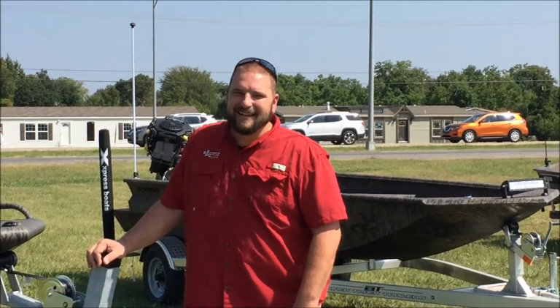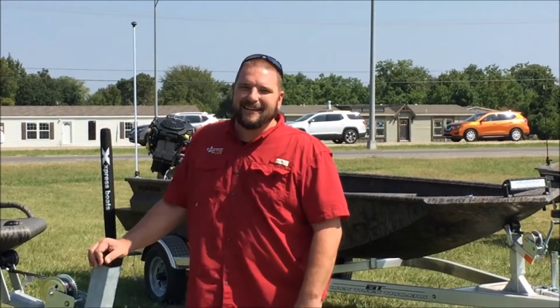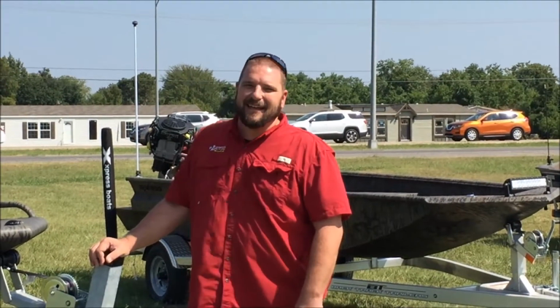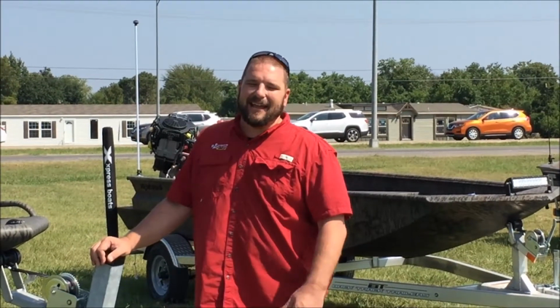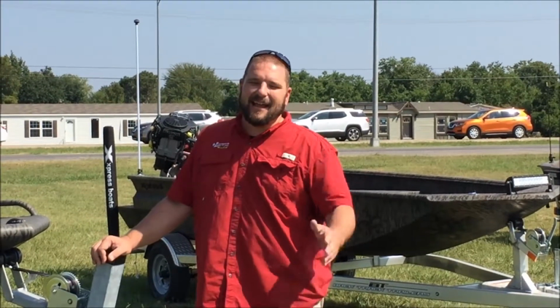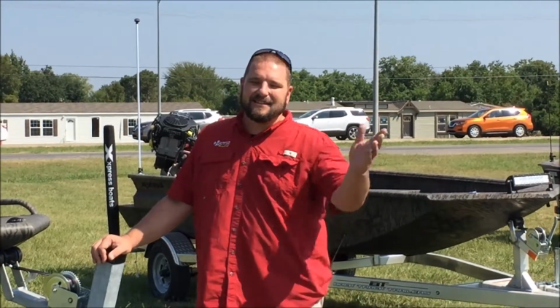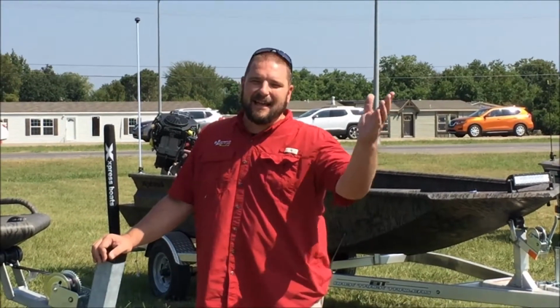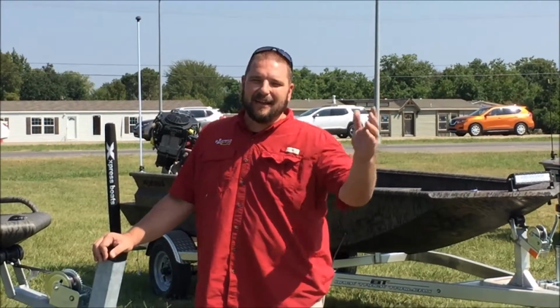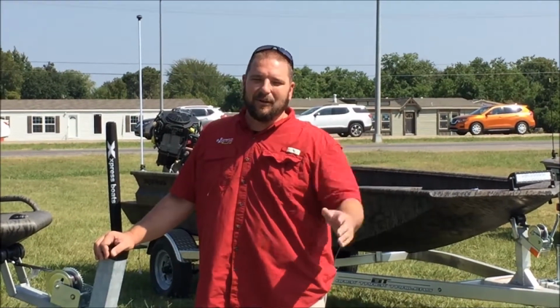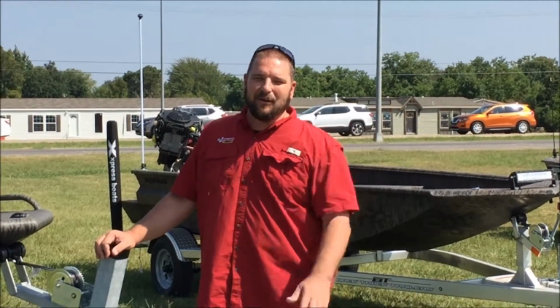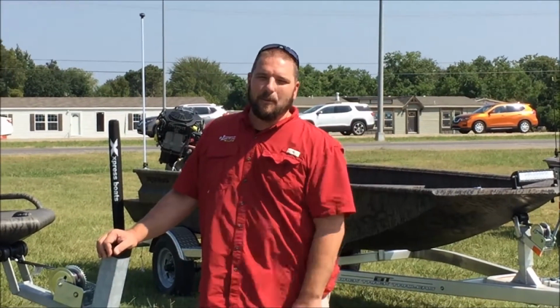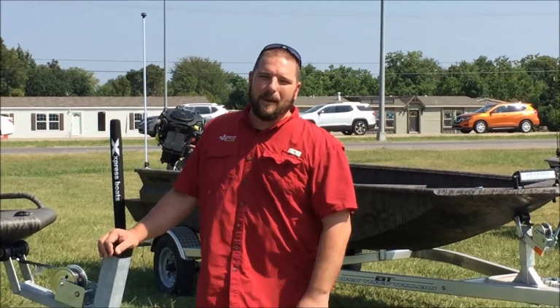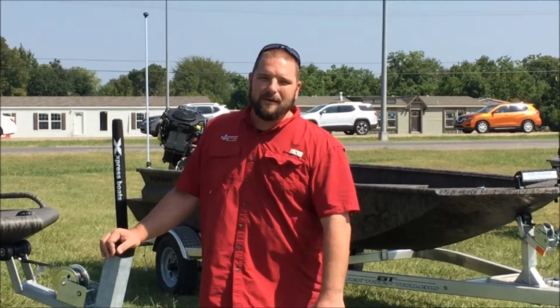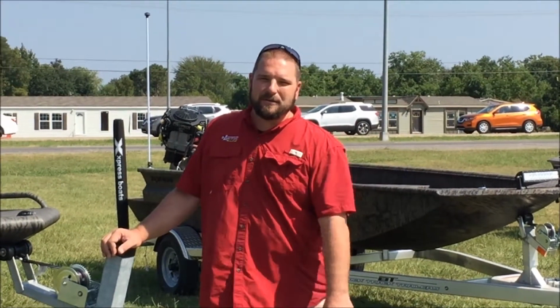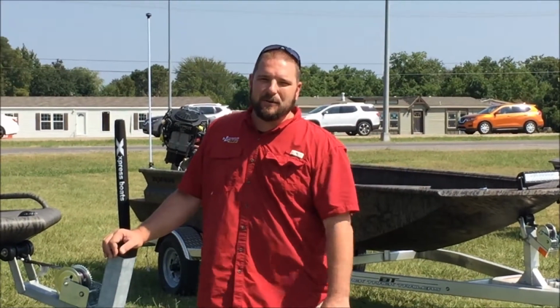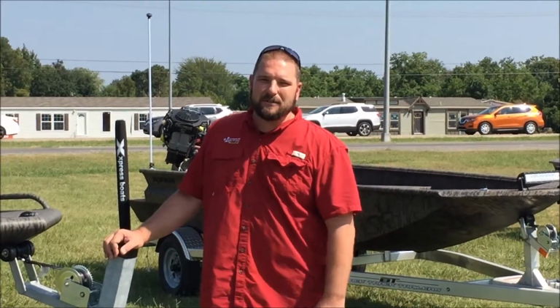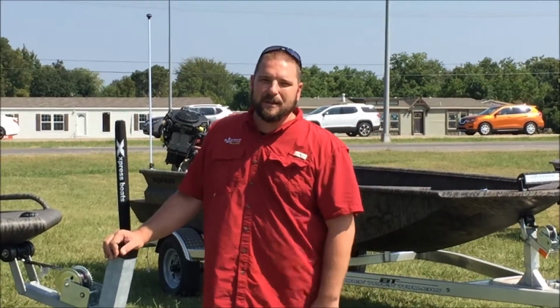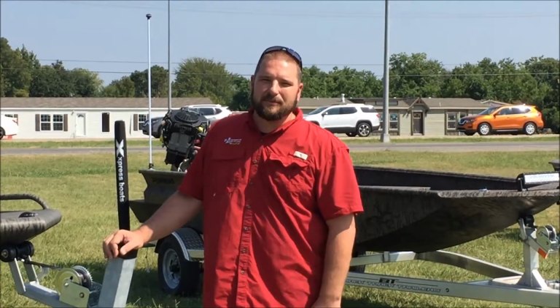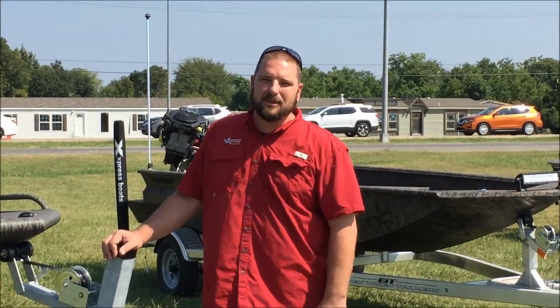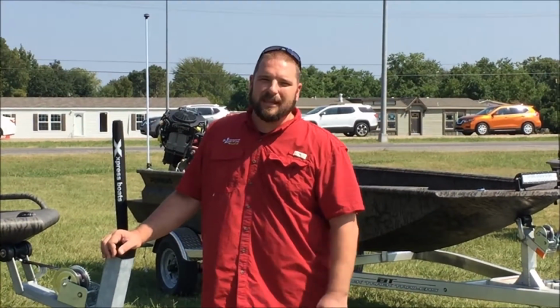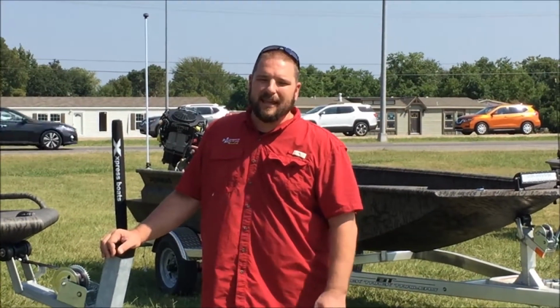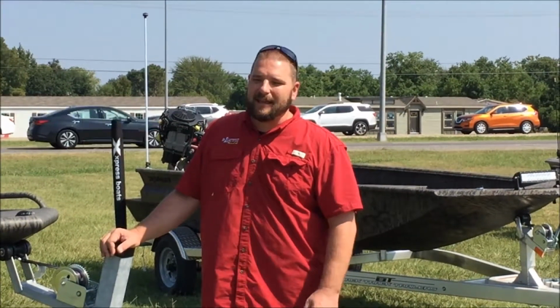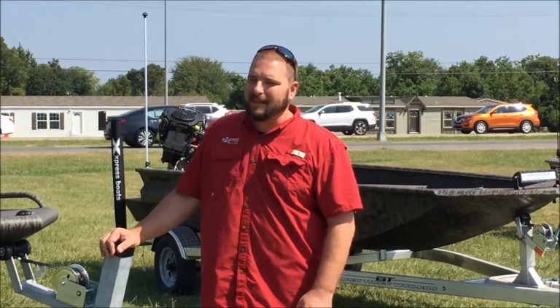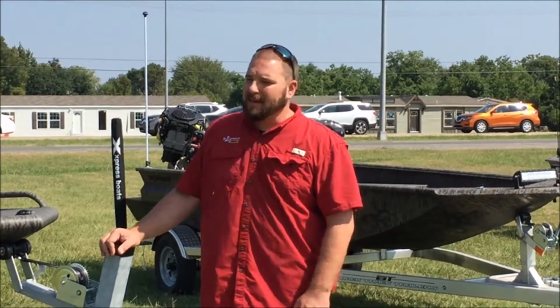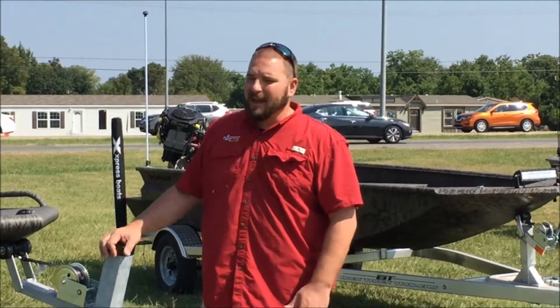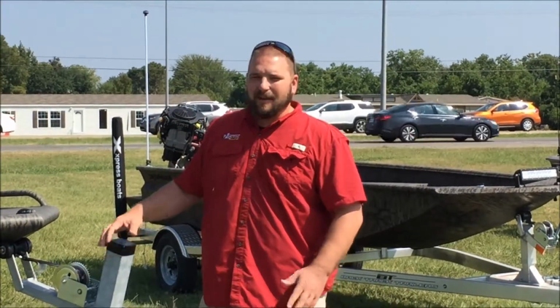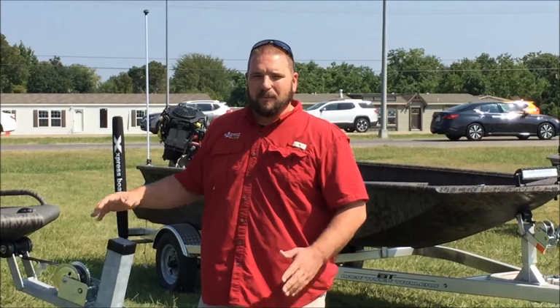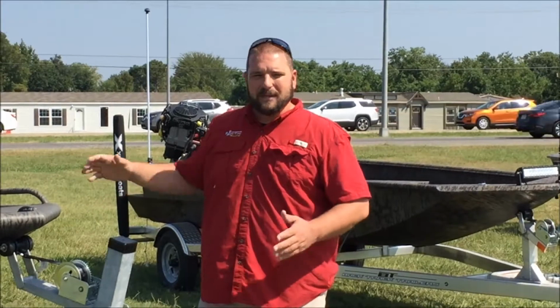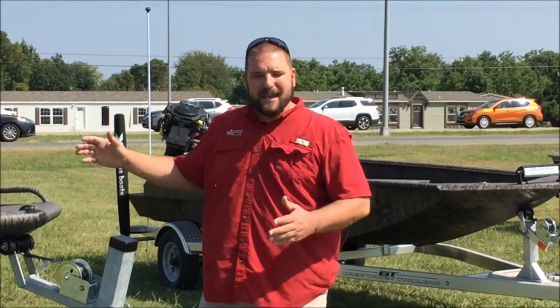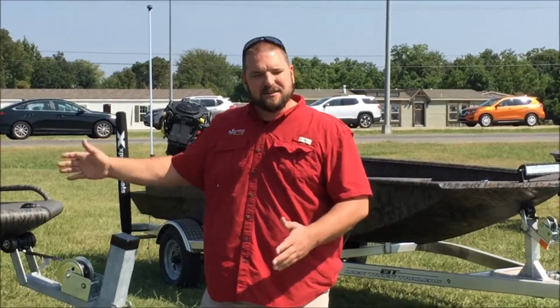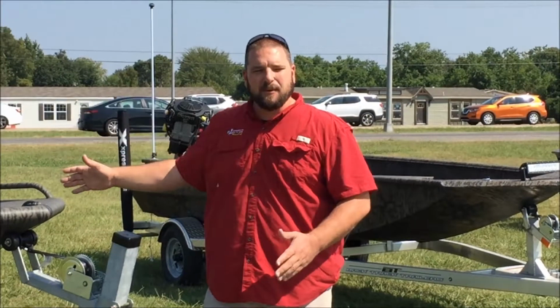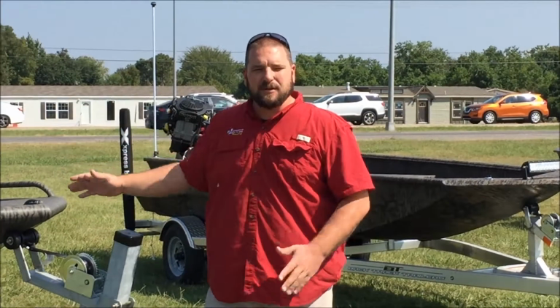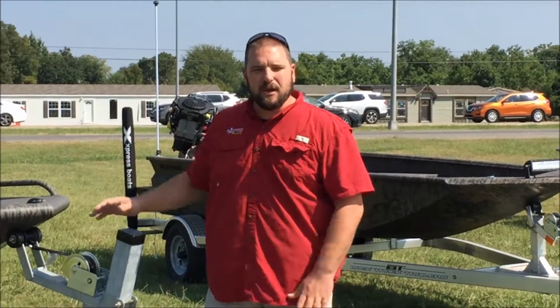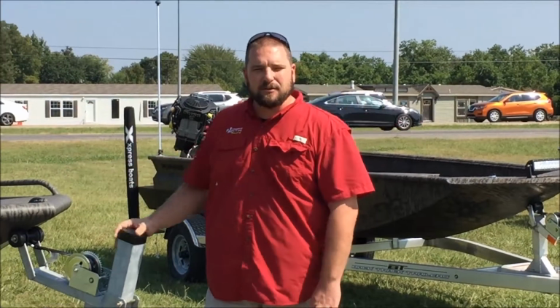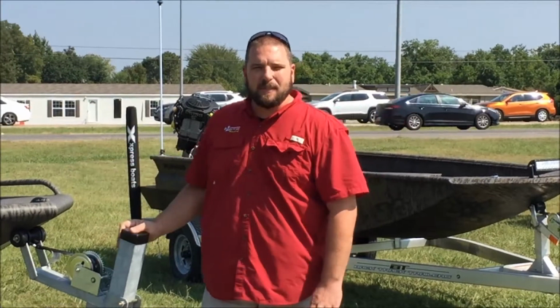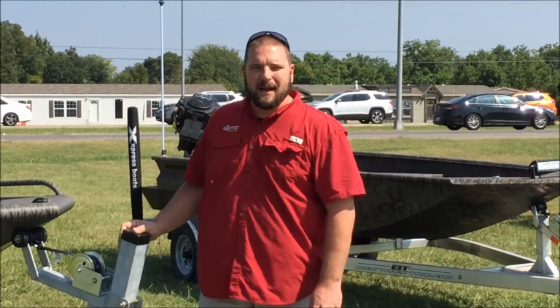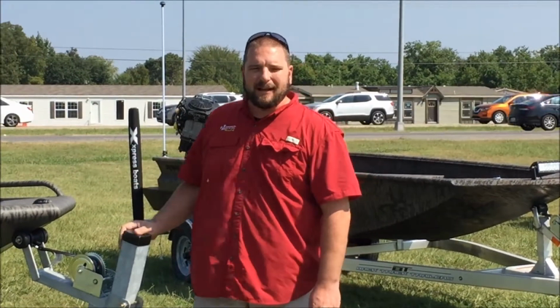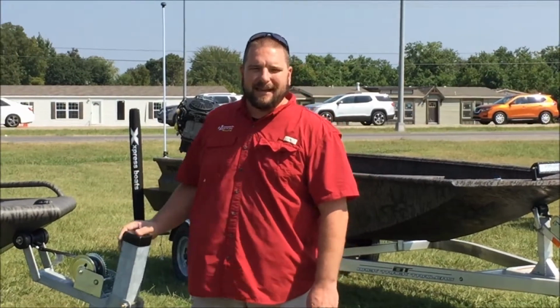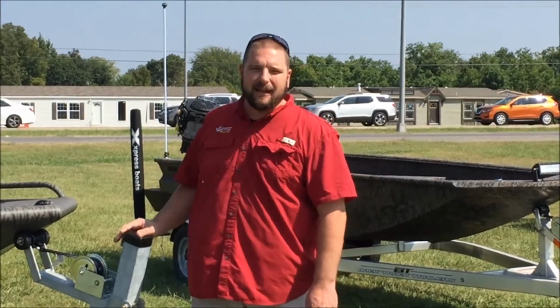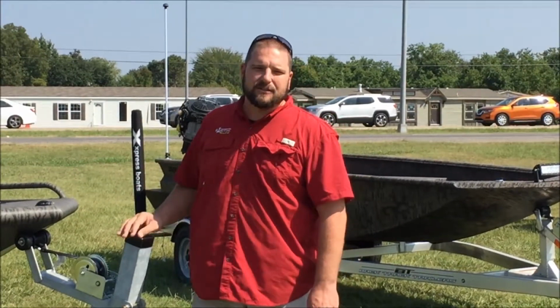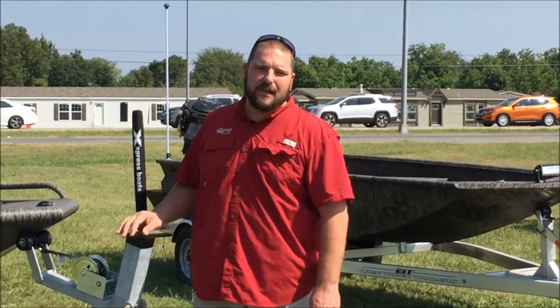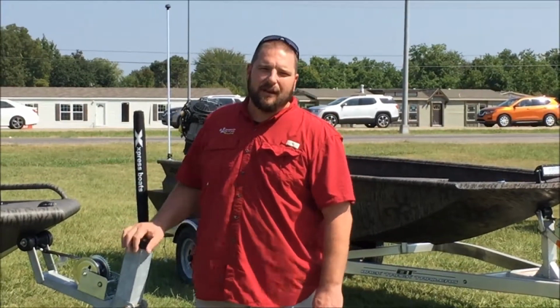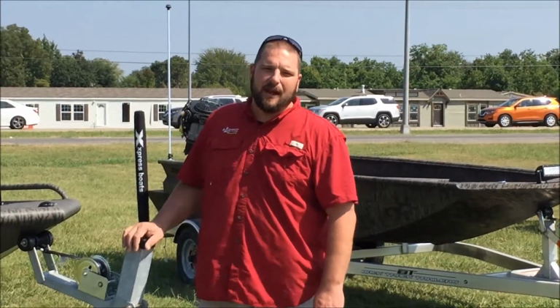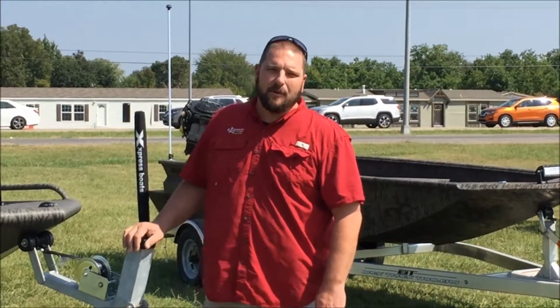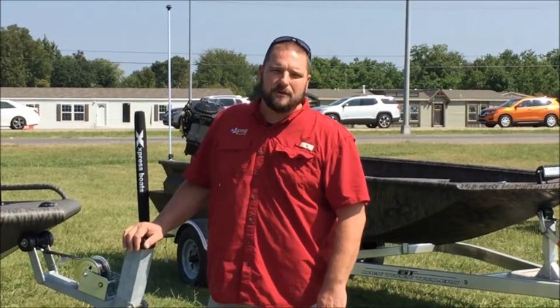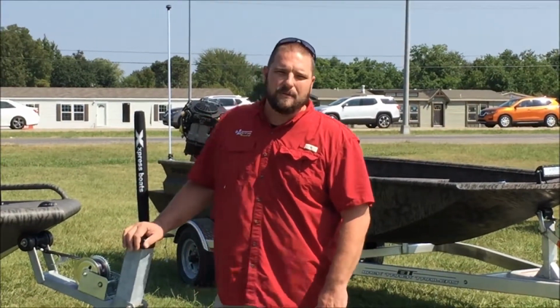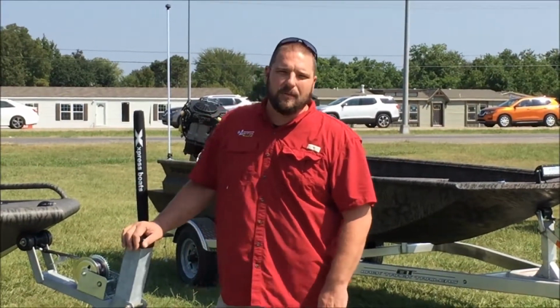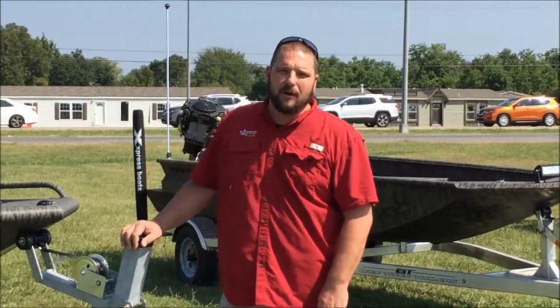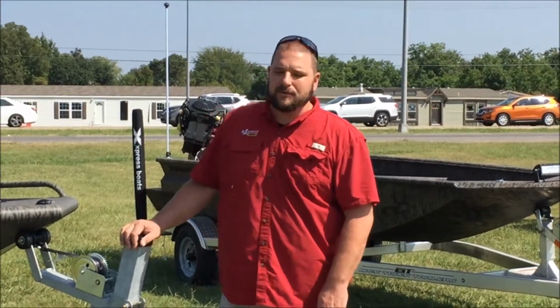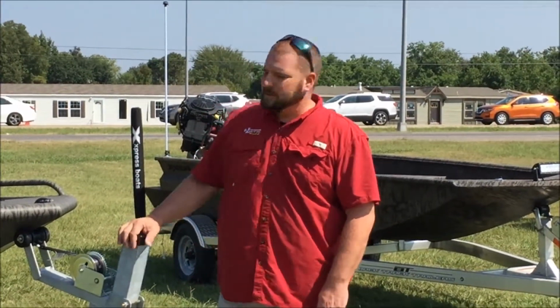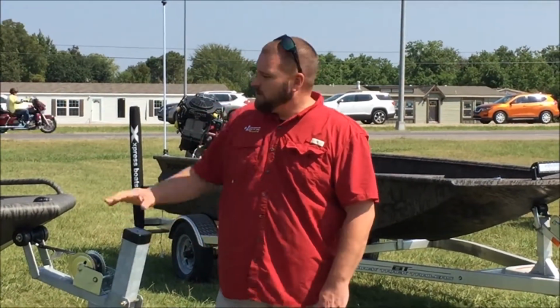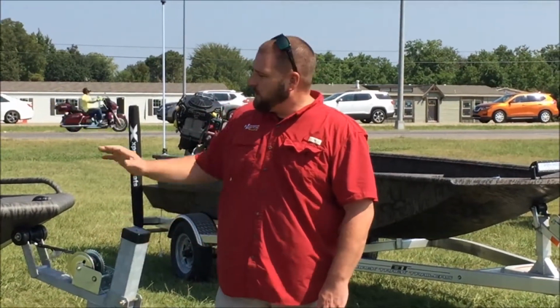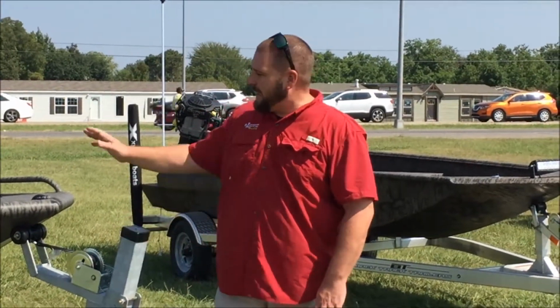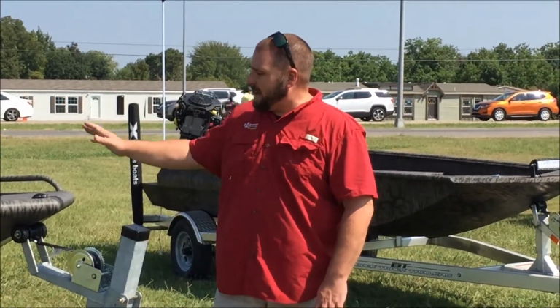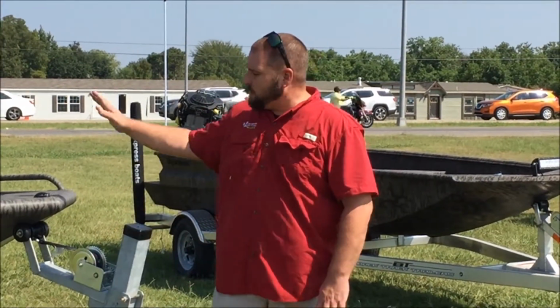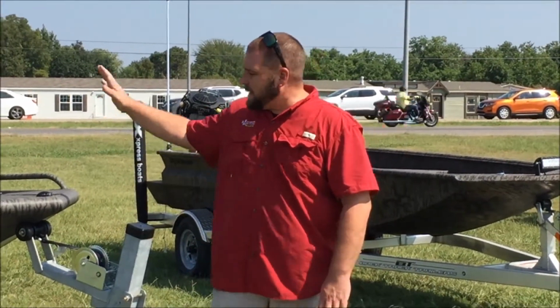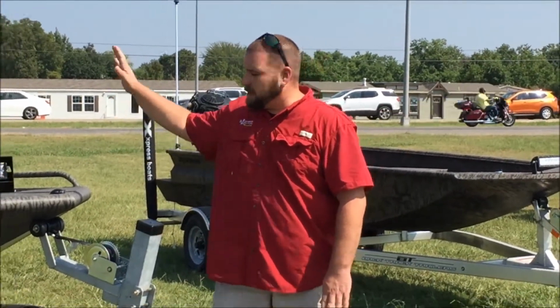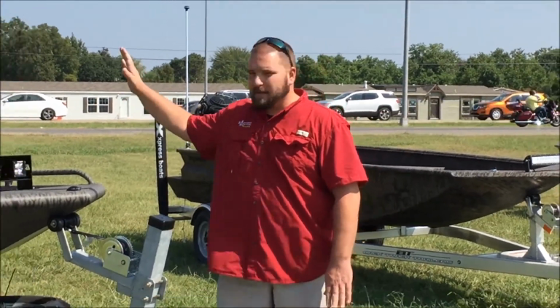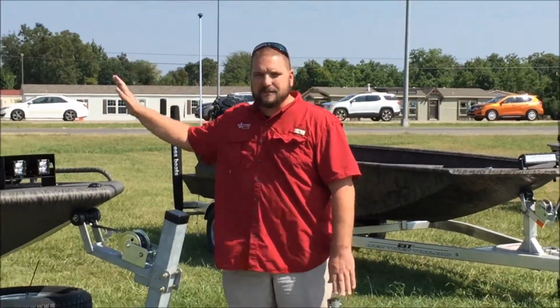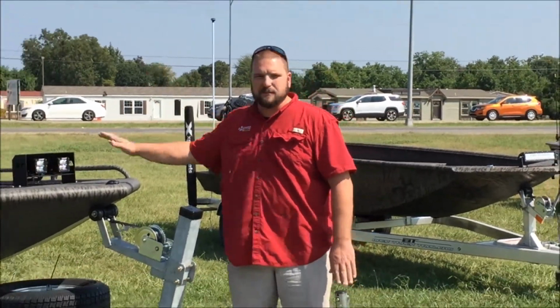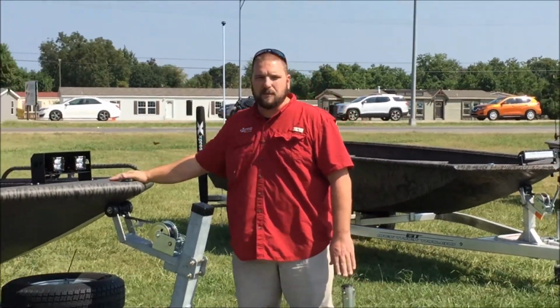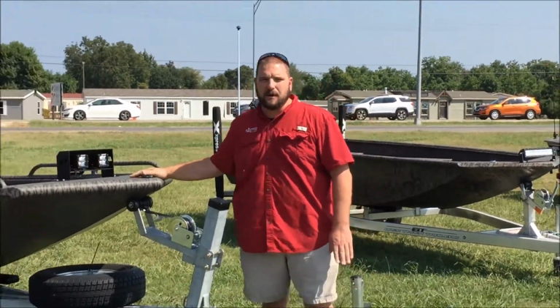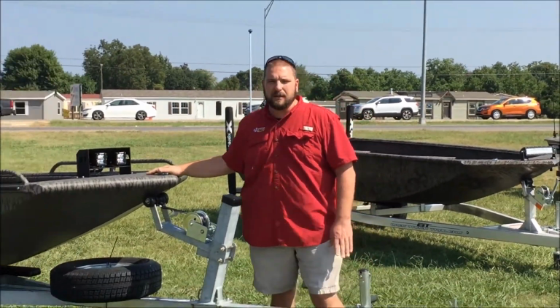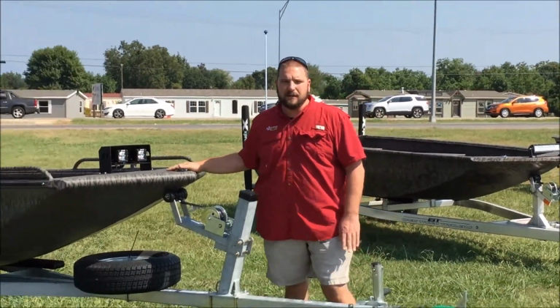Hey guys, Scott Lord of Lowell Powersports coming to you again. Yesterday we talked about Gator Tail Outboards and Boats — we have them here, this is one.